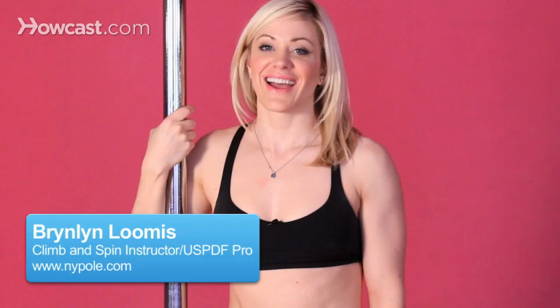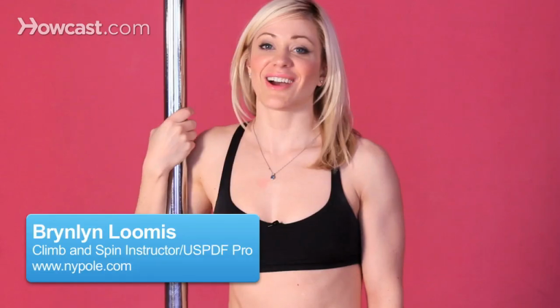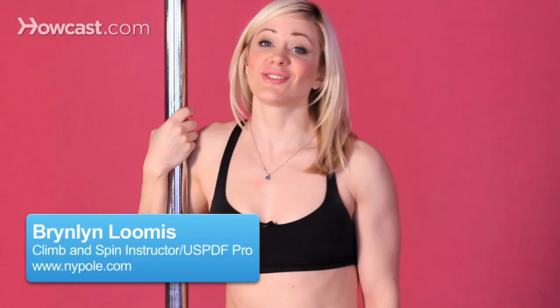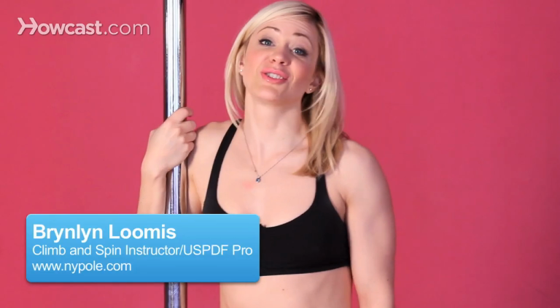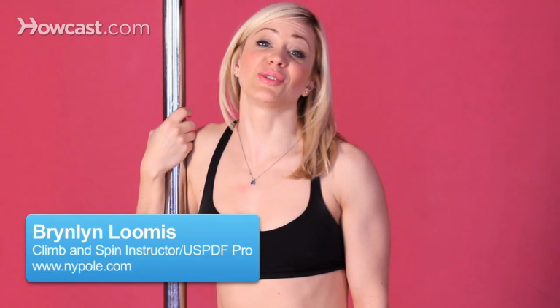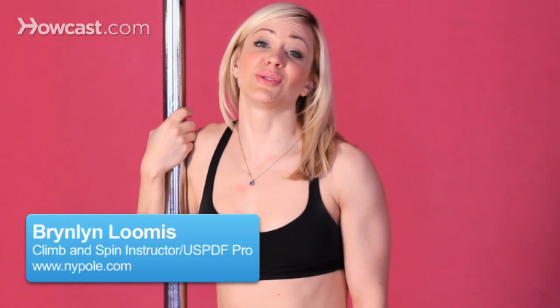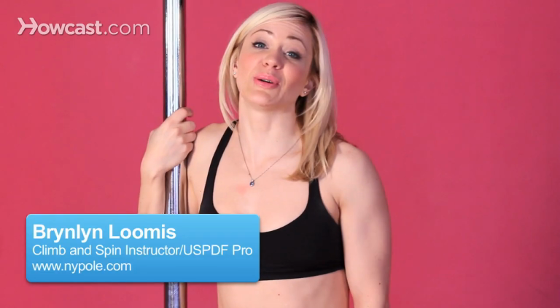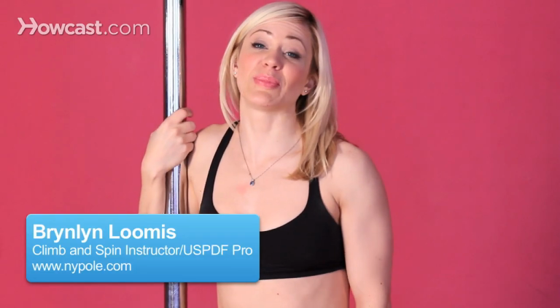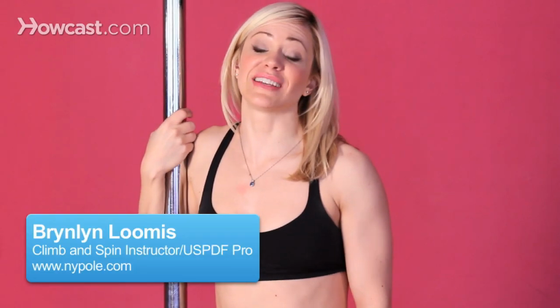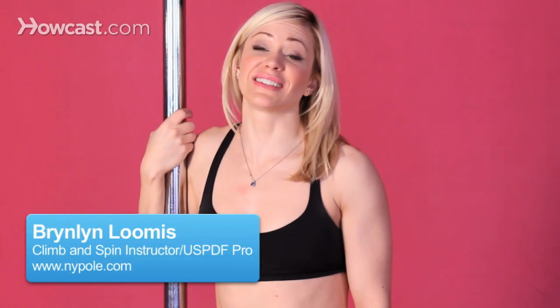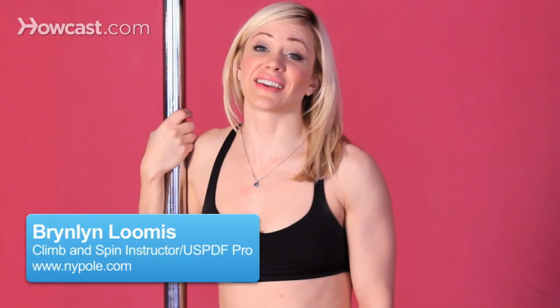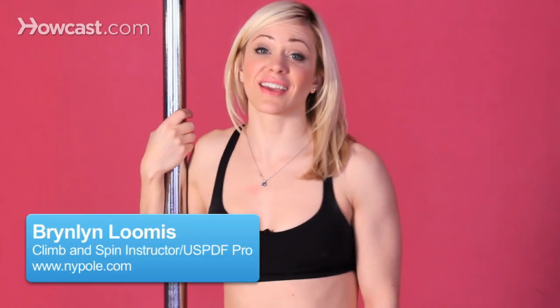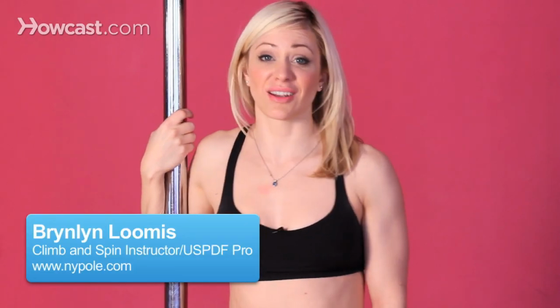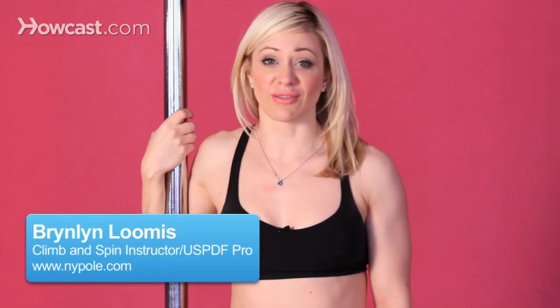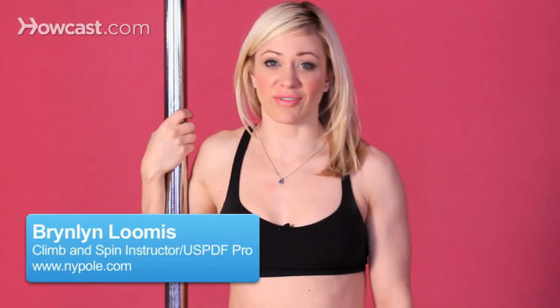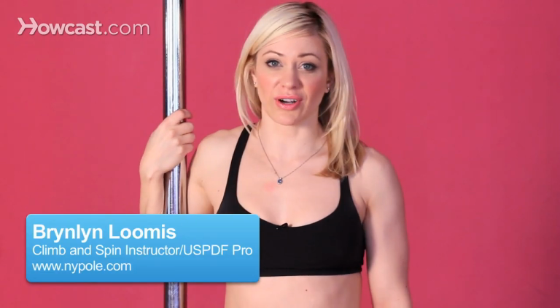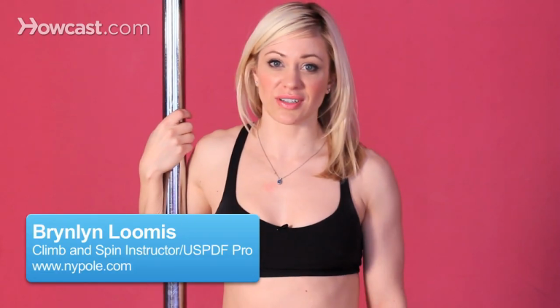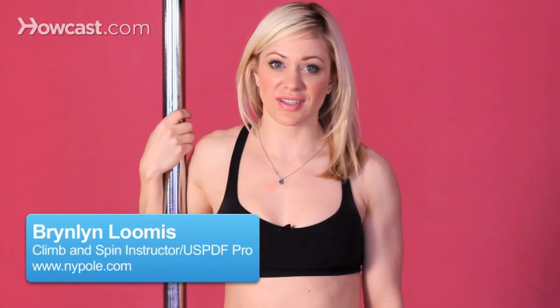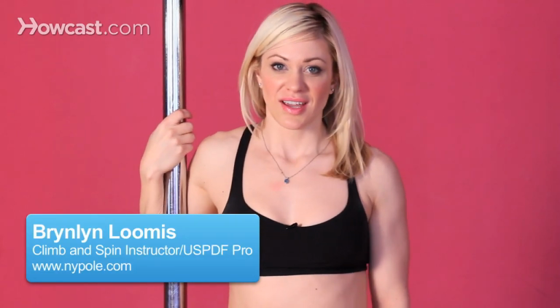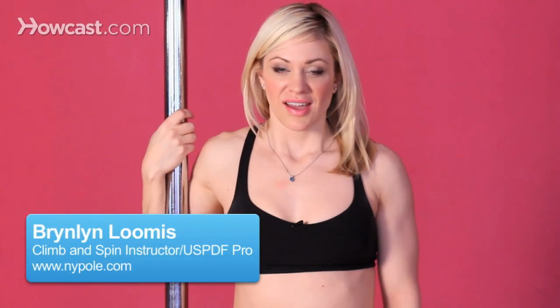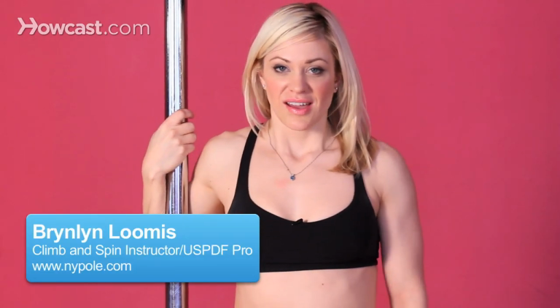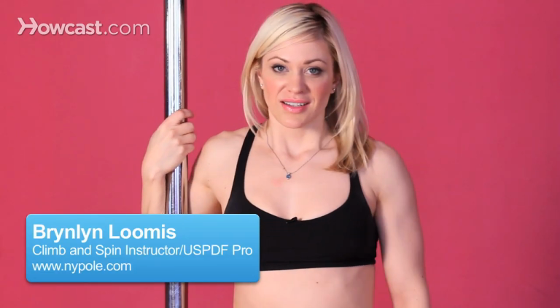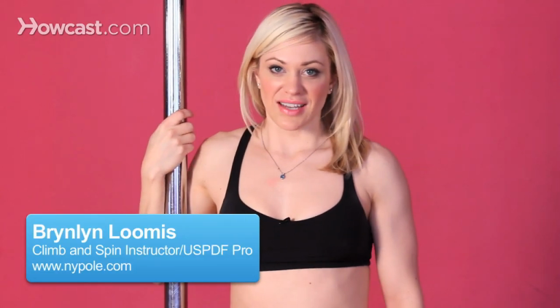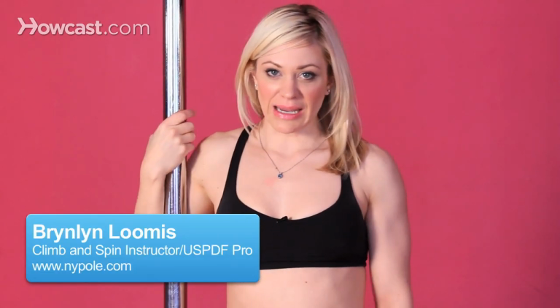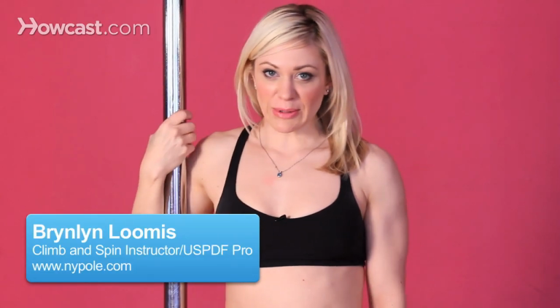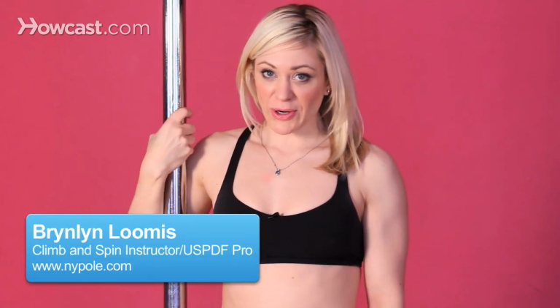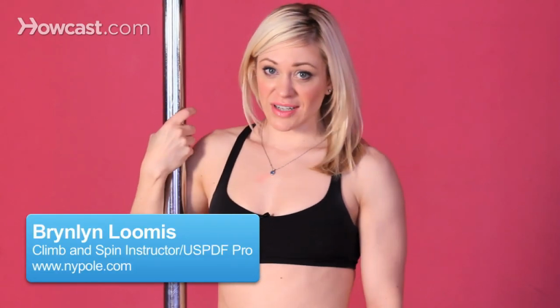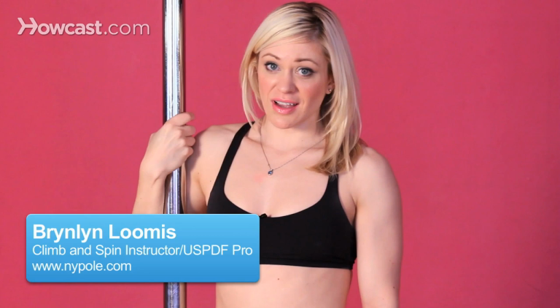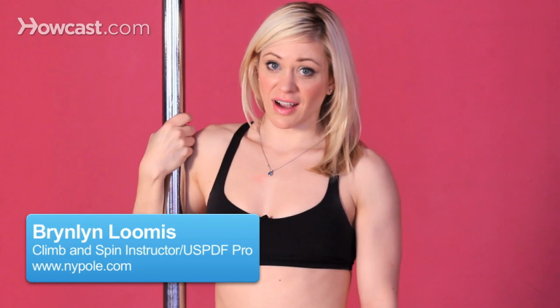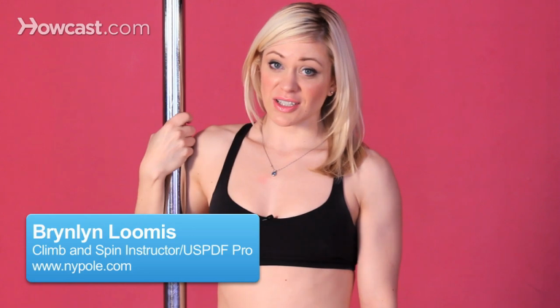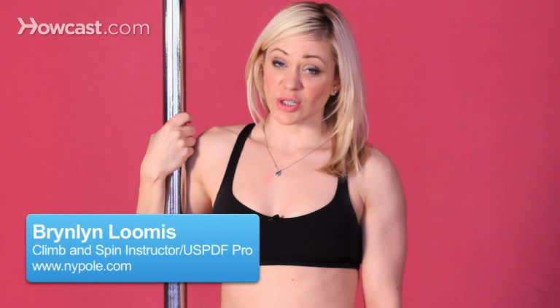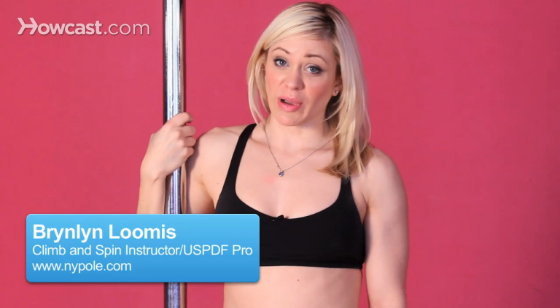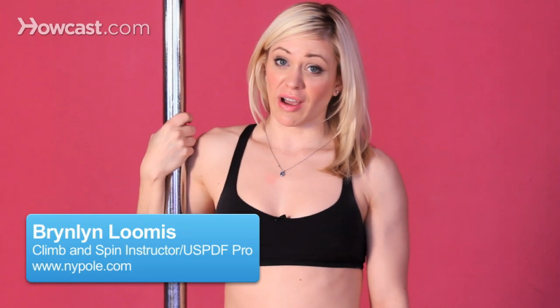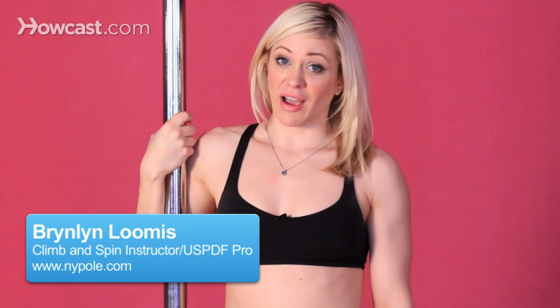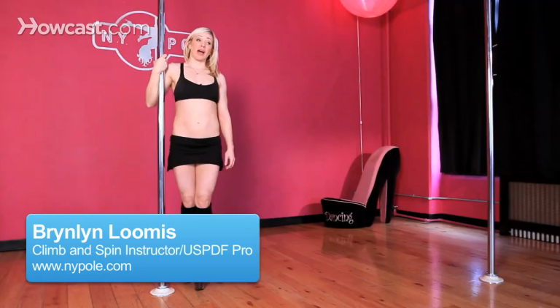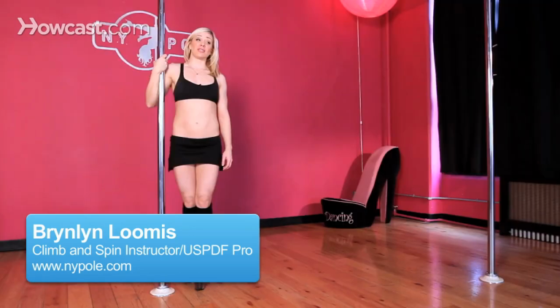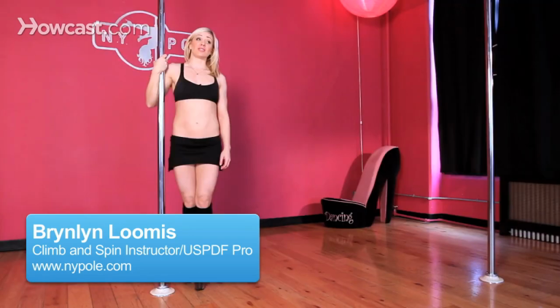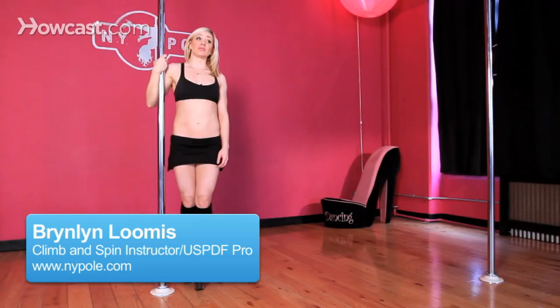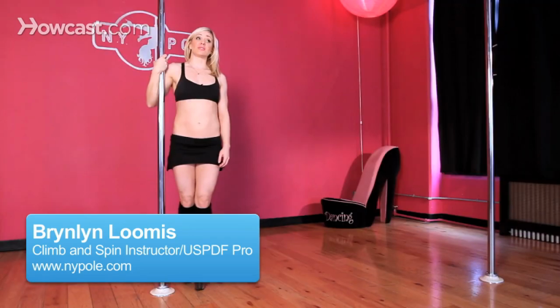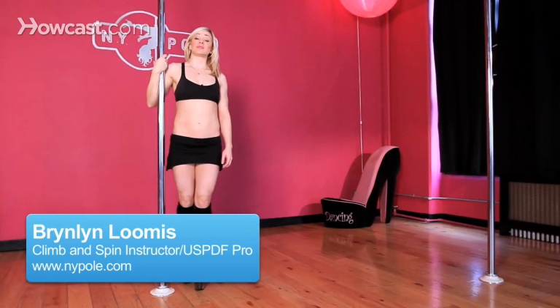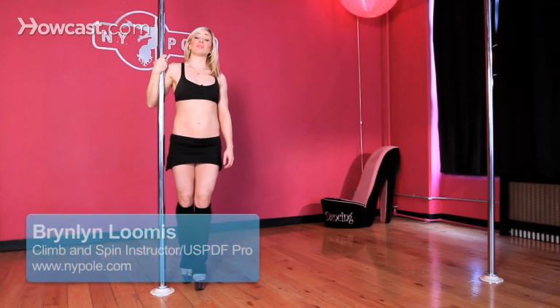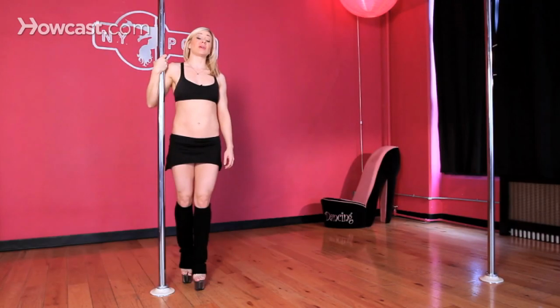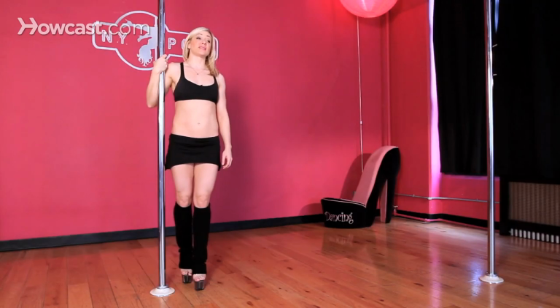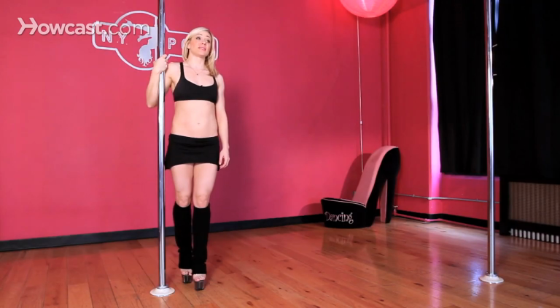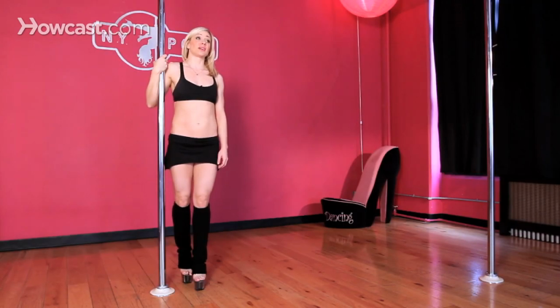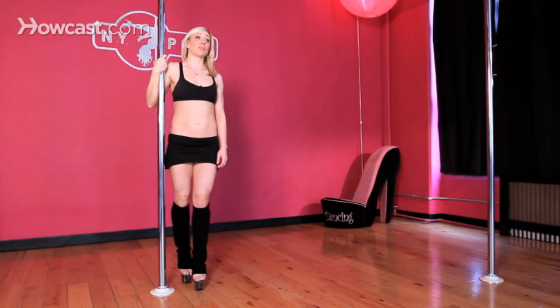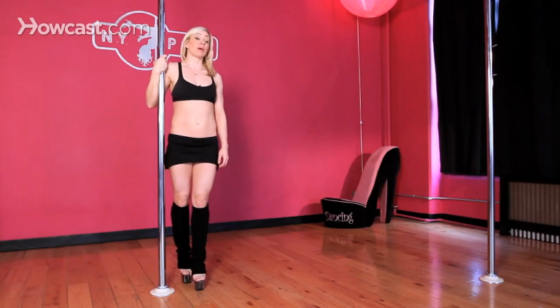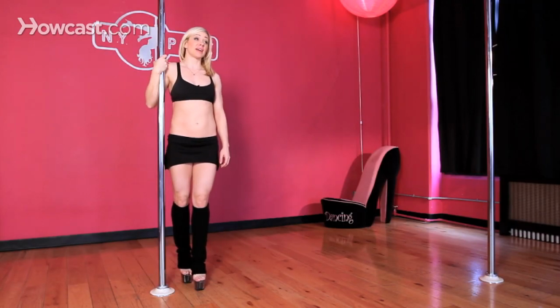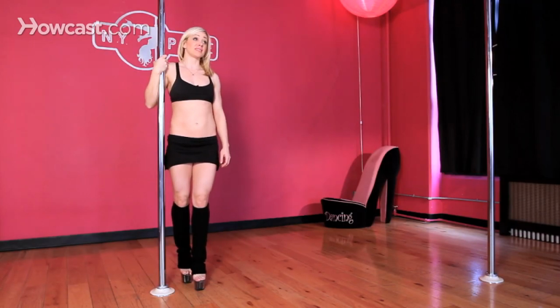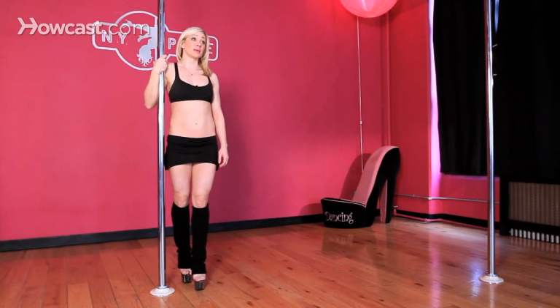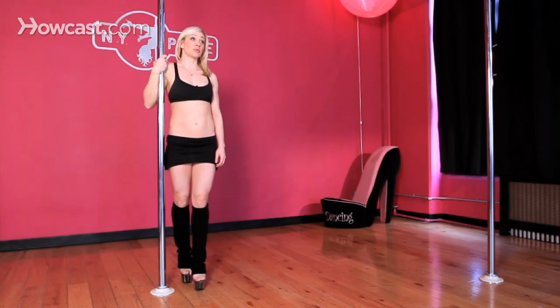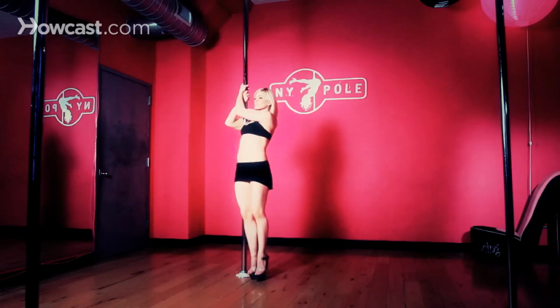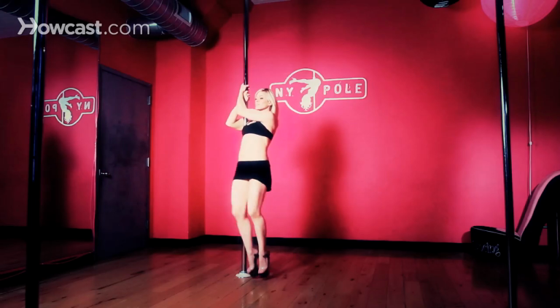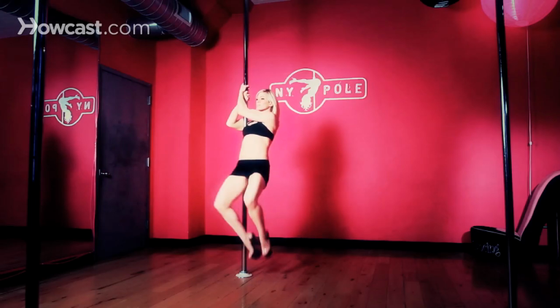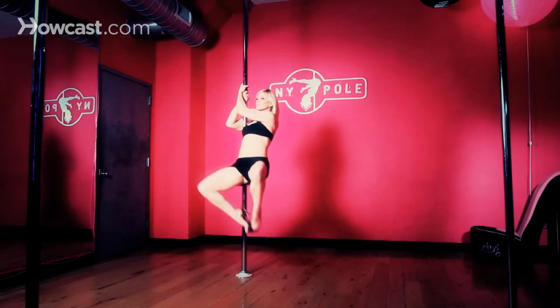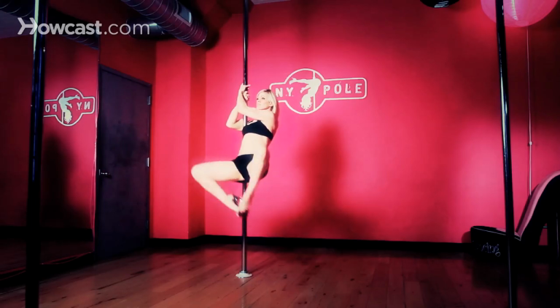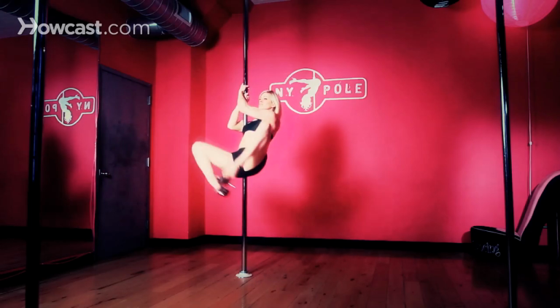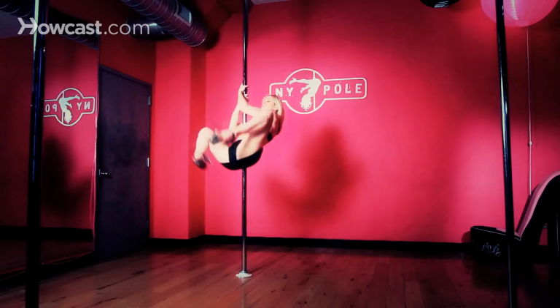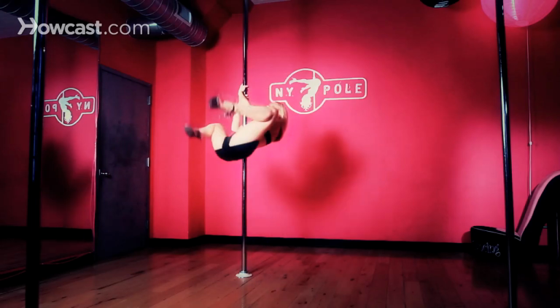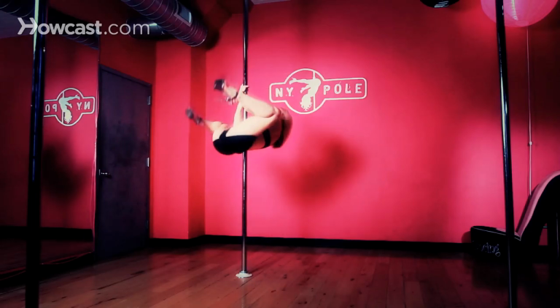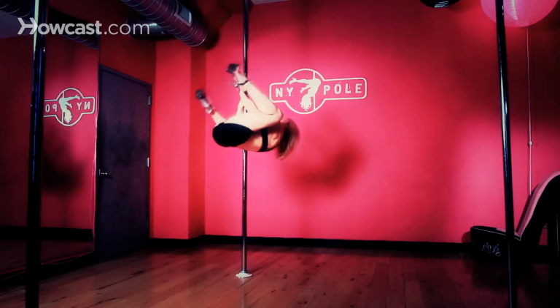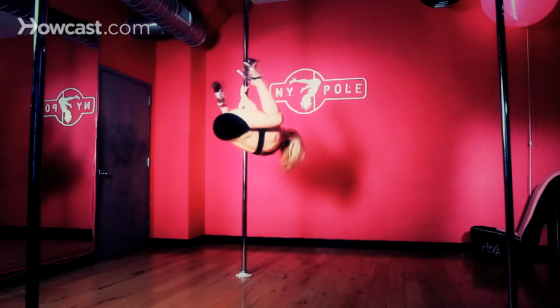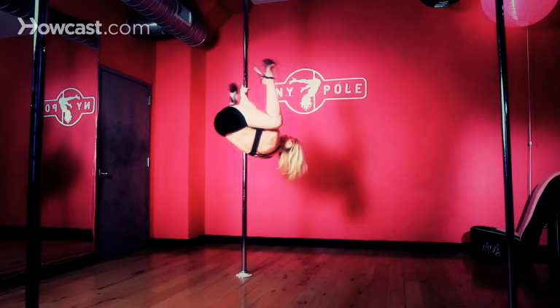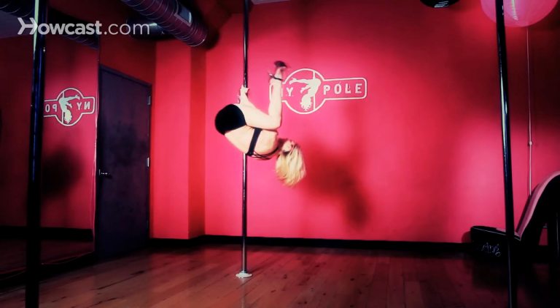How to do a basic invert. Today I'm going to talk to you about how to do just a basic bicep grip inverted straddle.